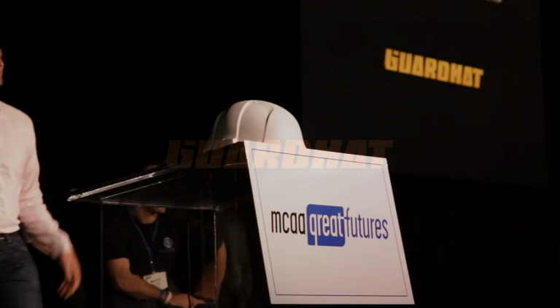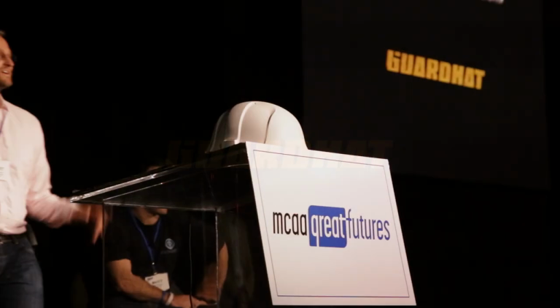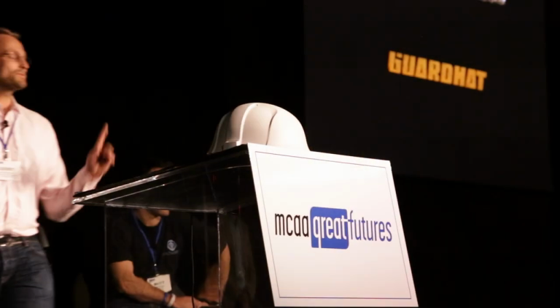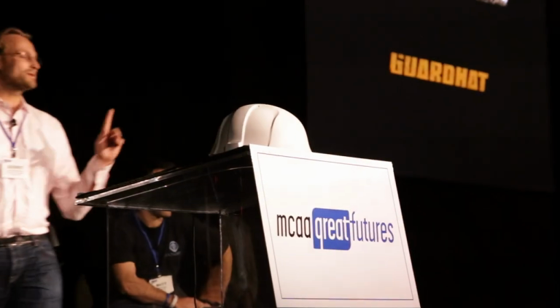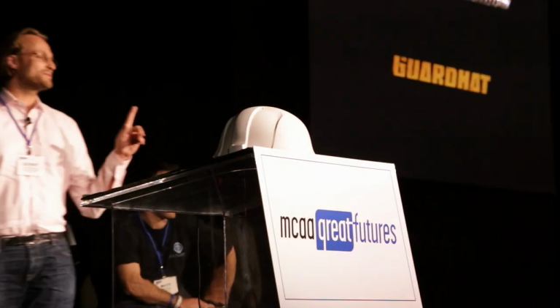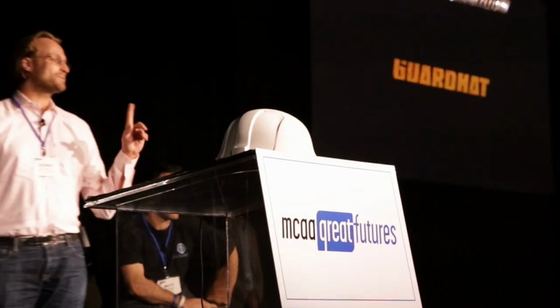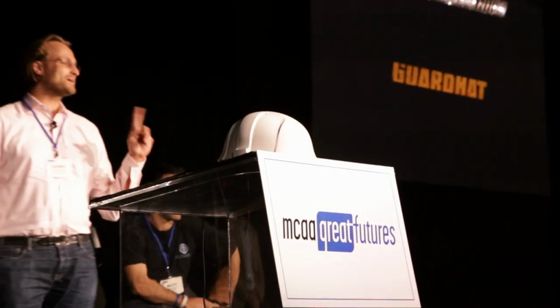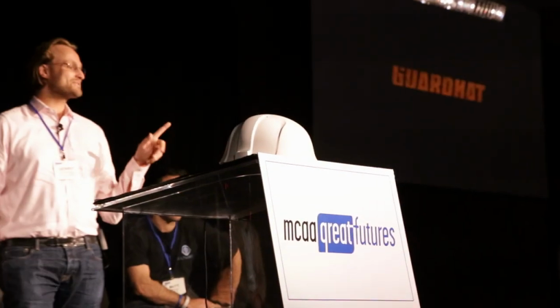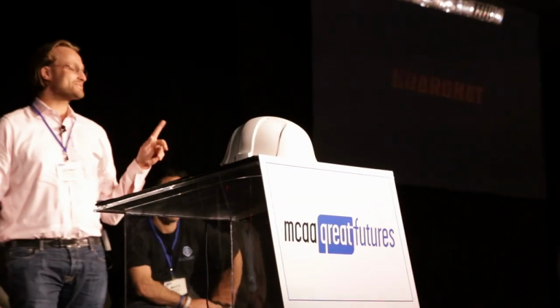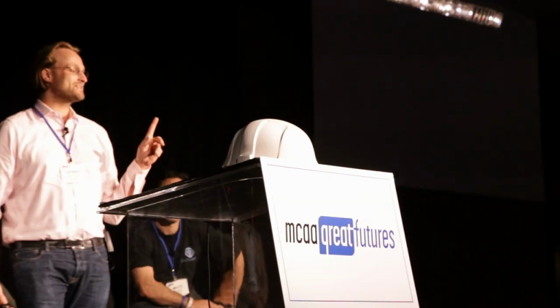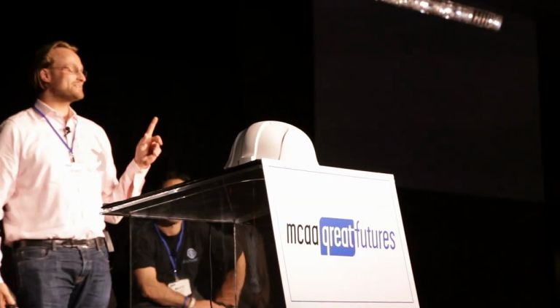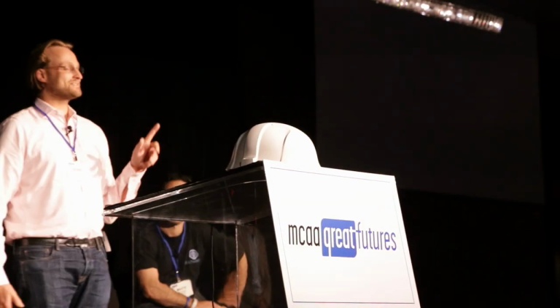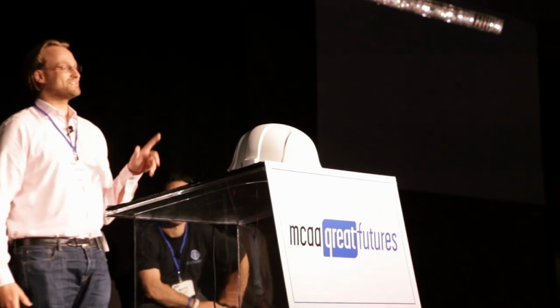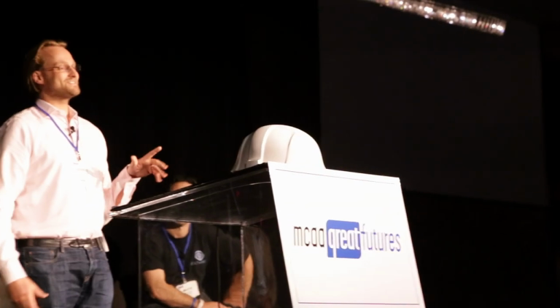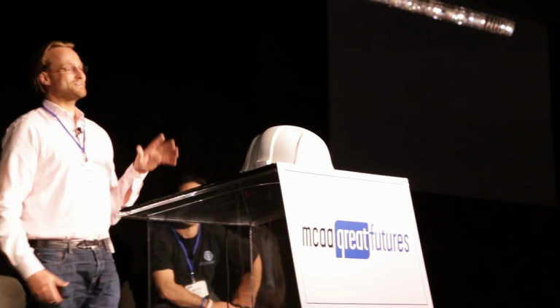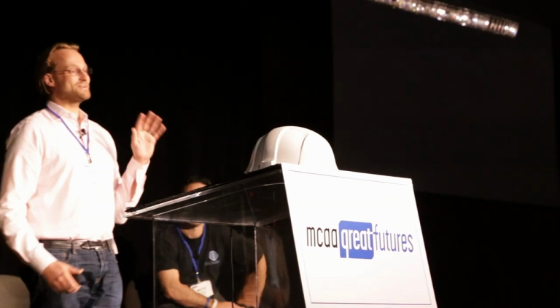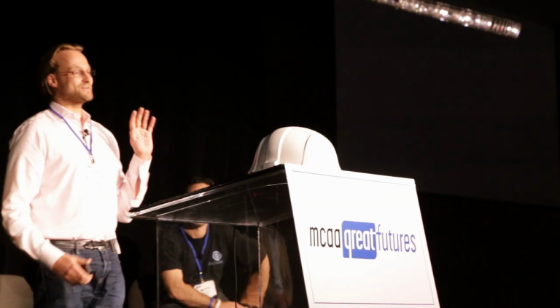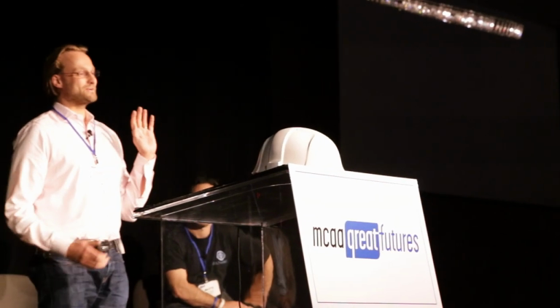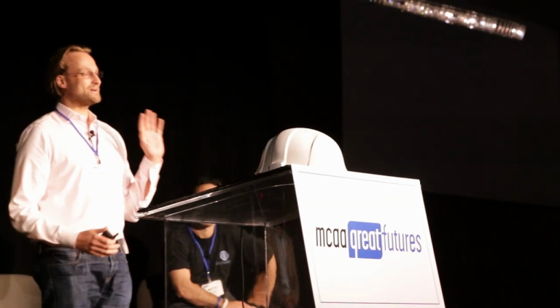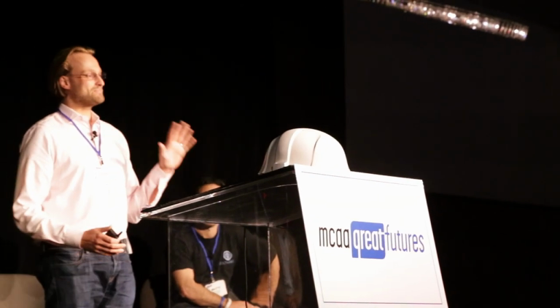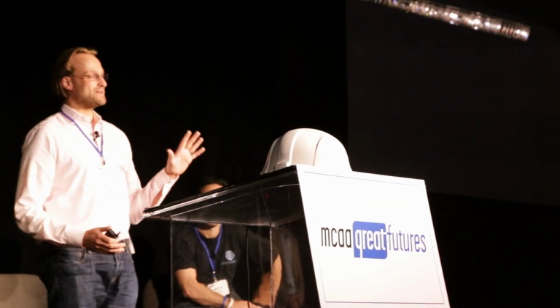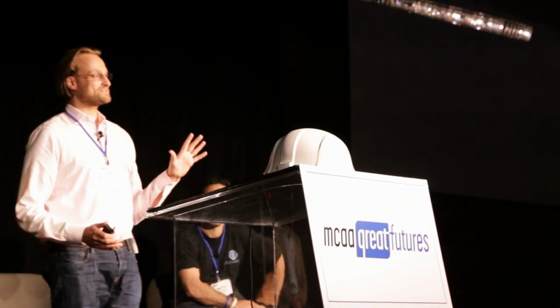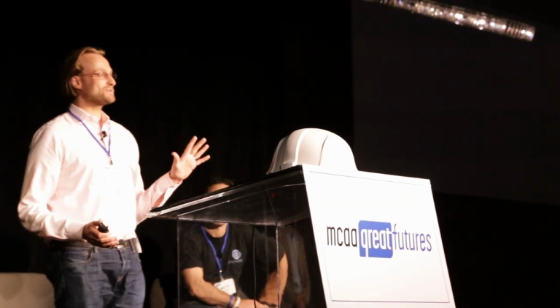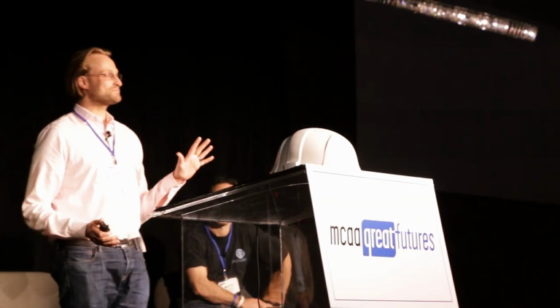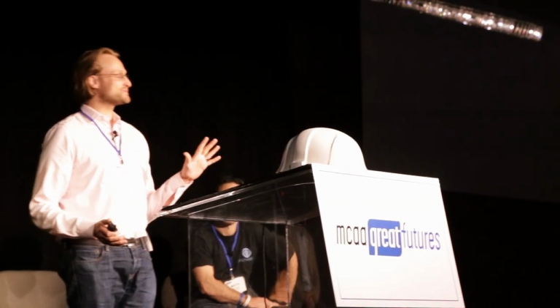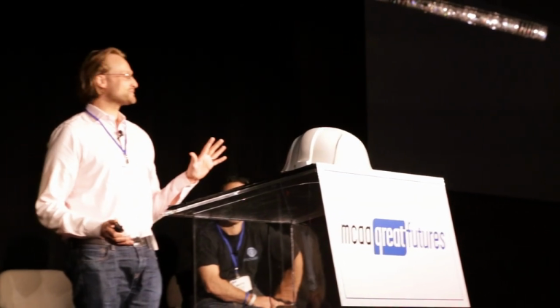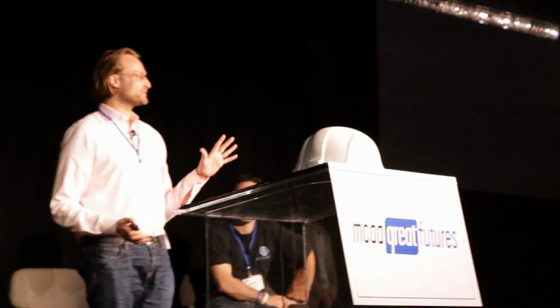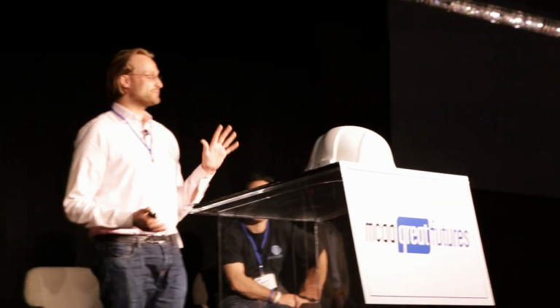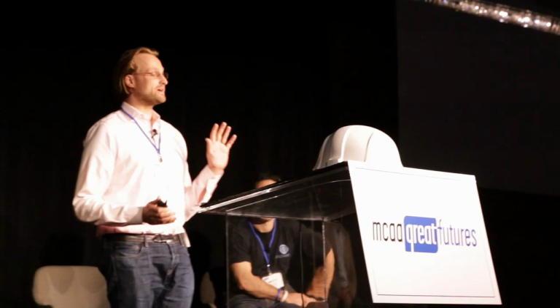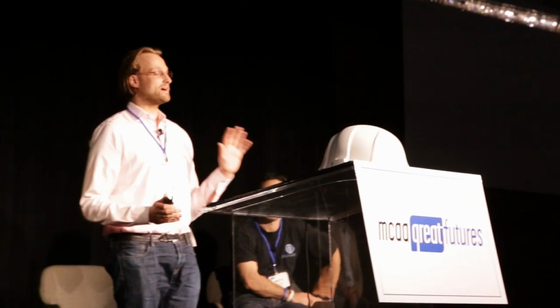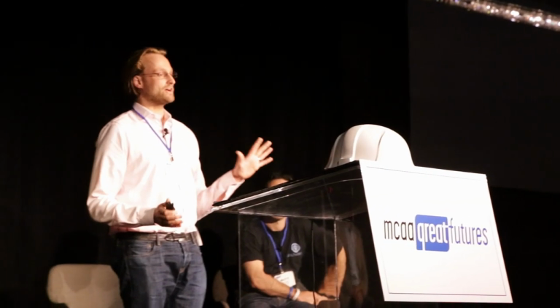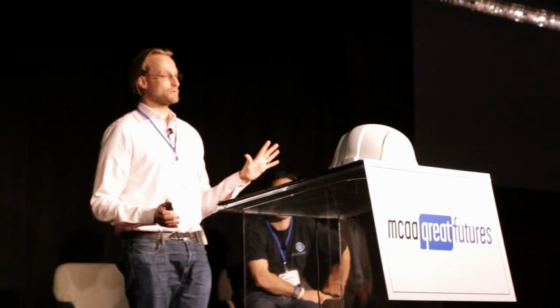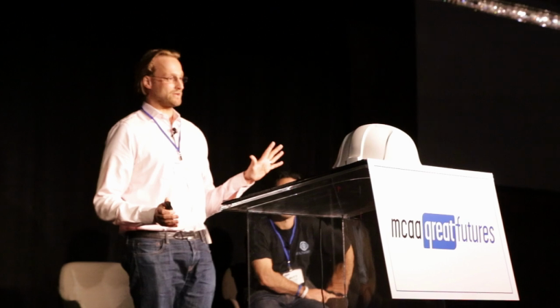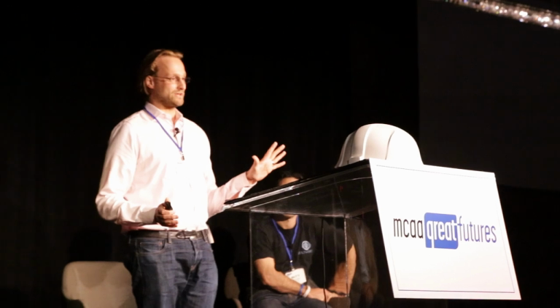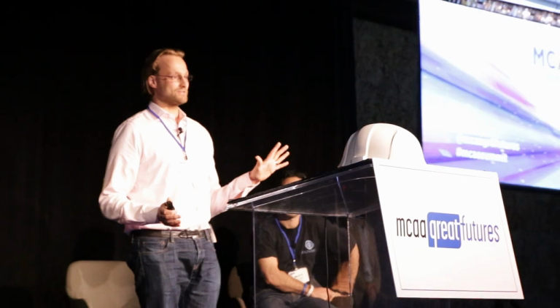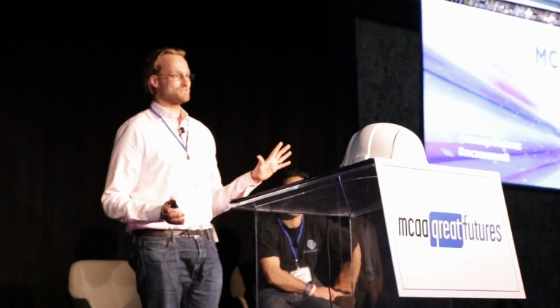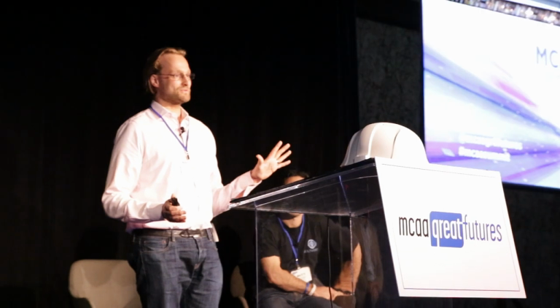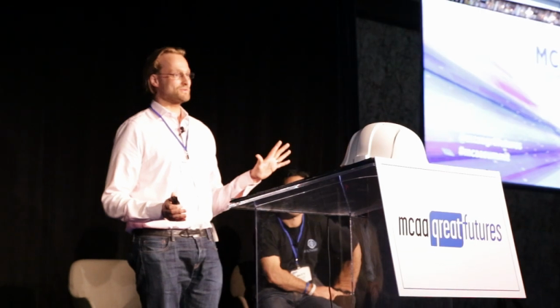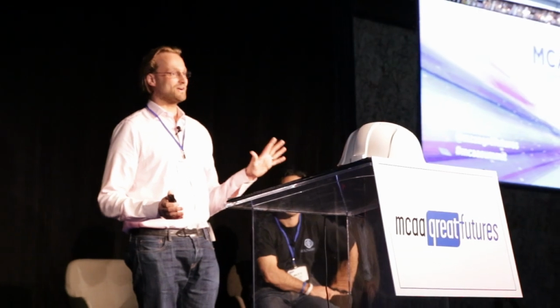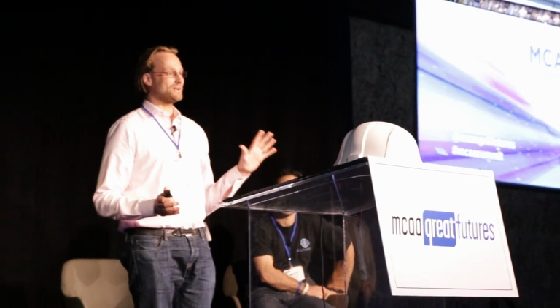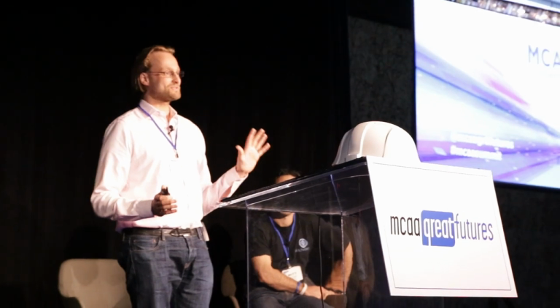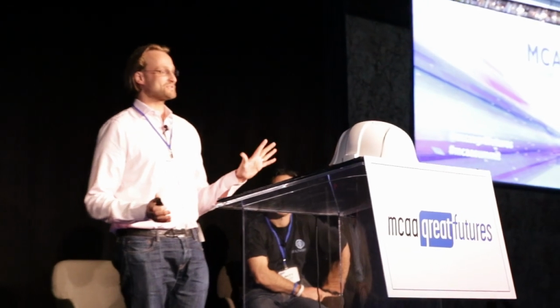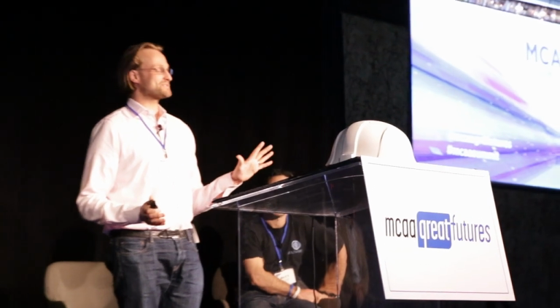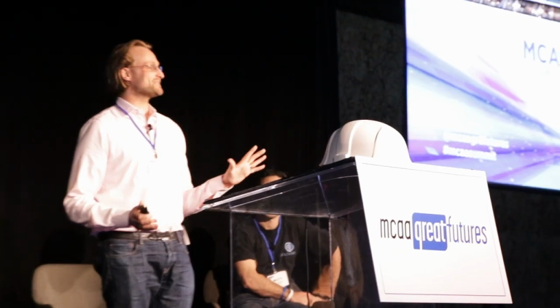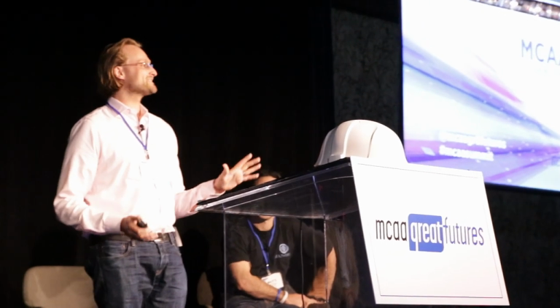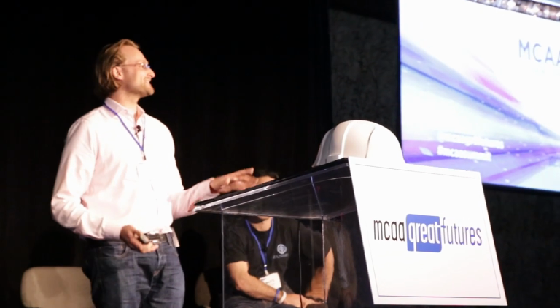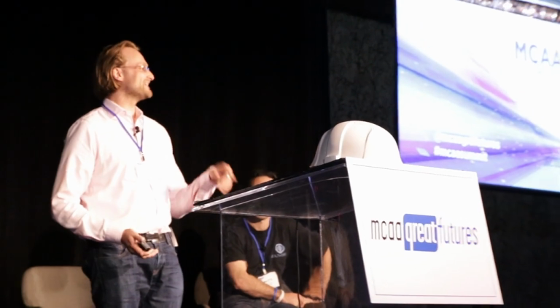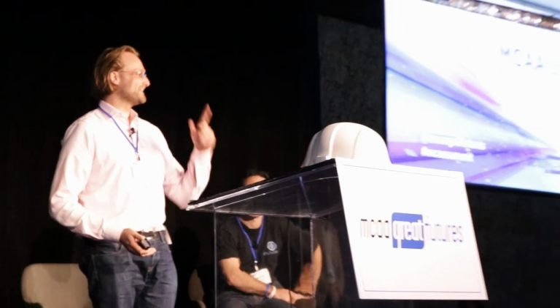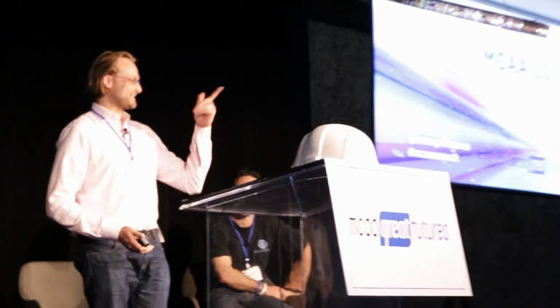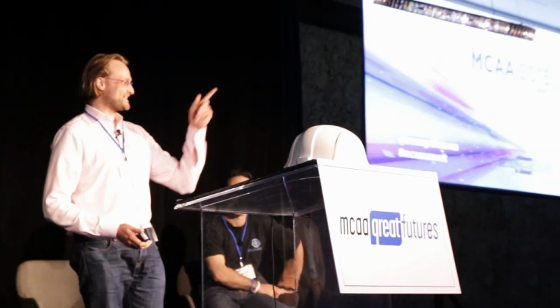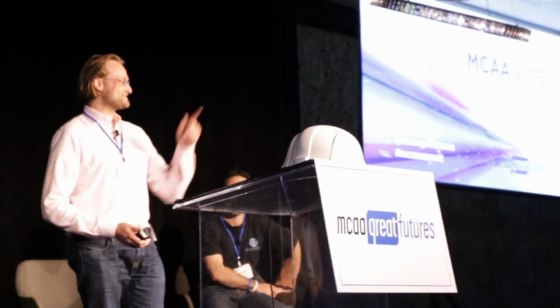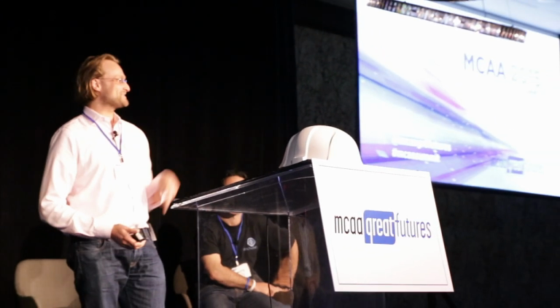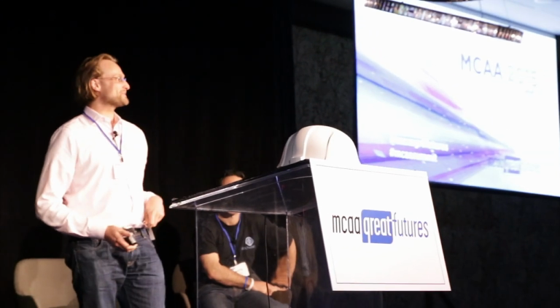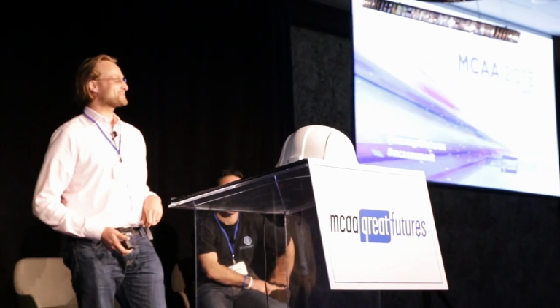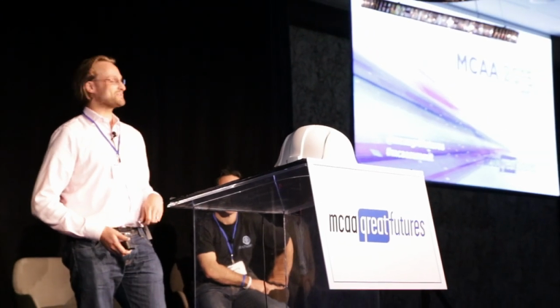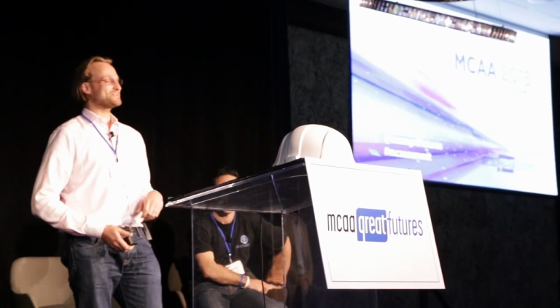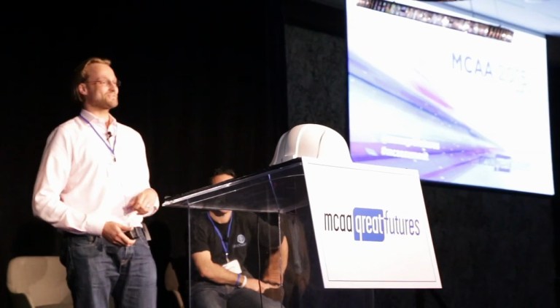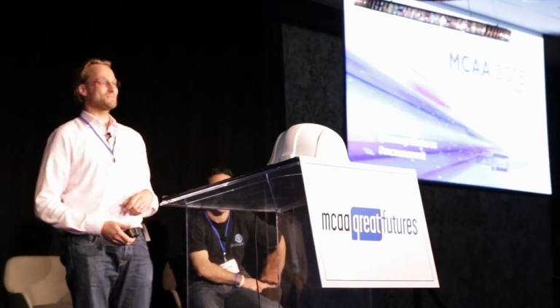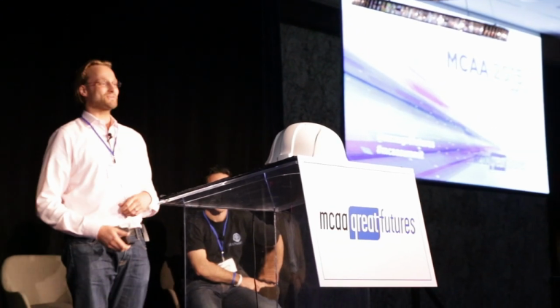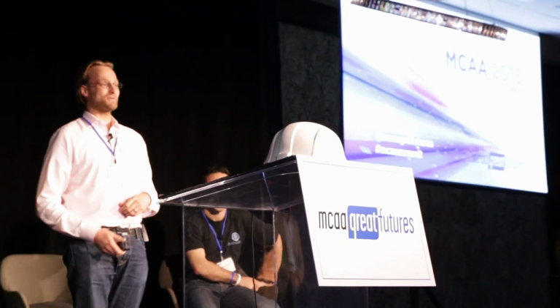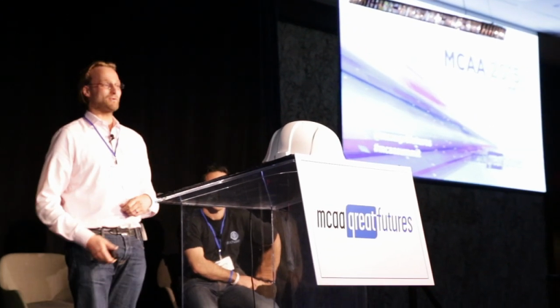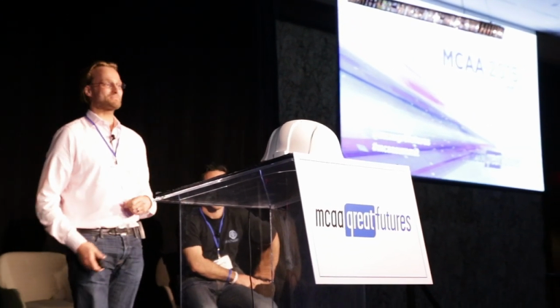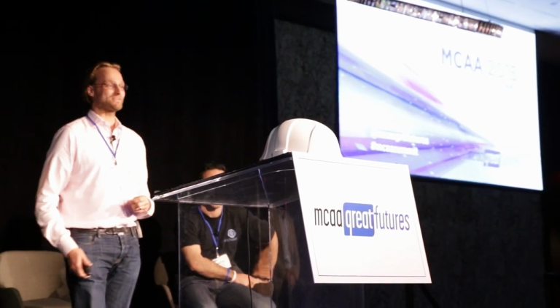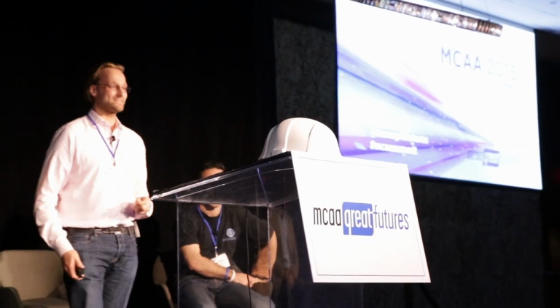One last thing — we are based out of Detroit and we are hiring. If you're interested, come and talk to us or visit our website.